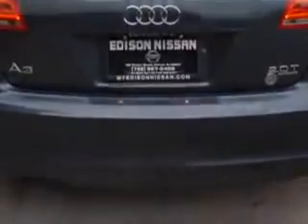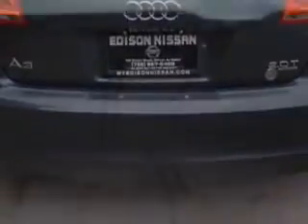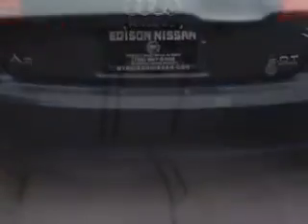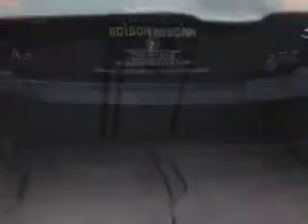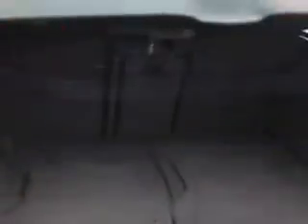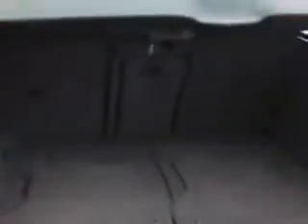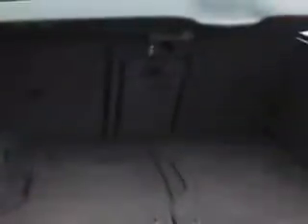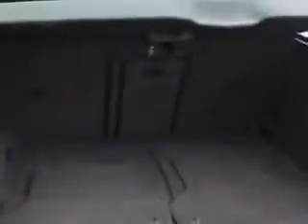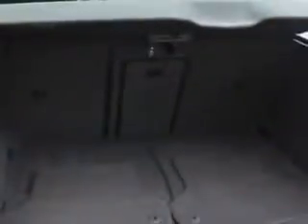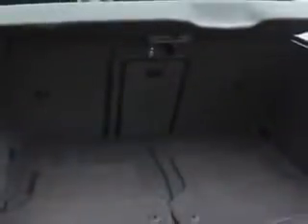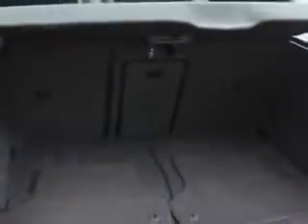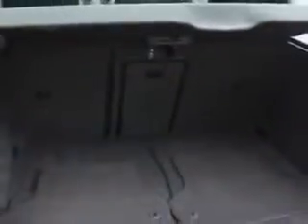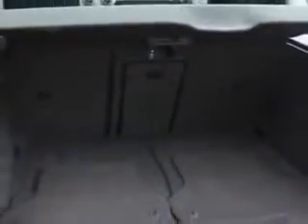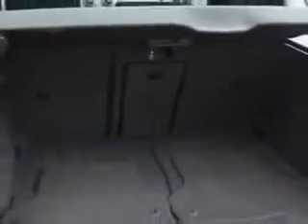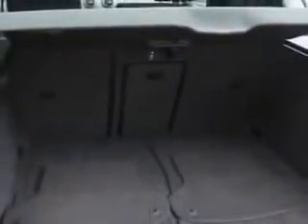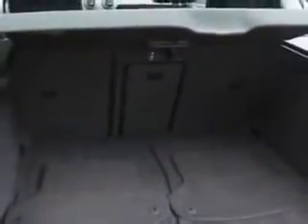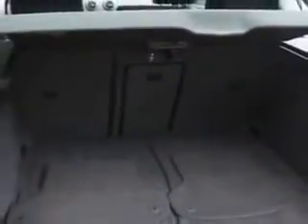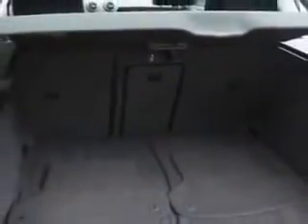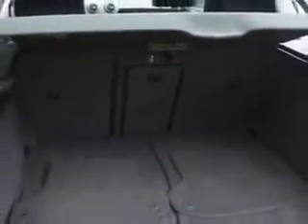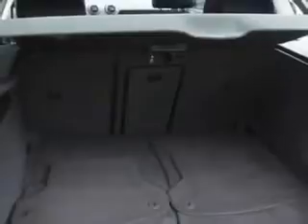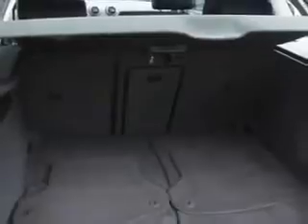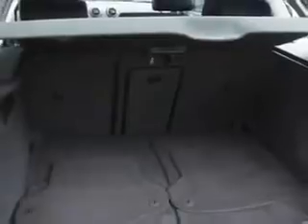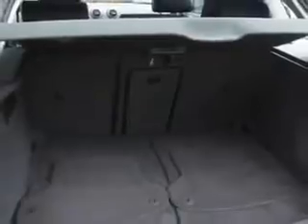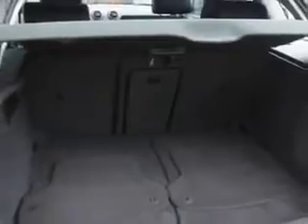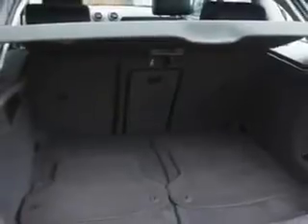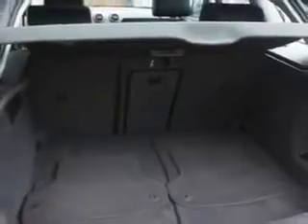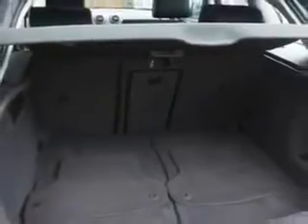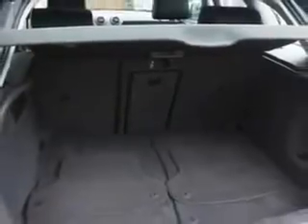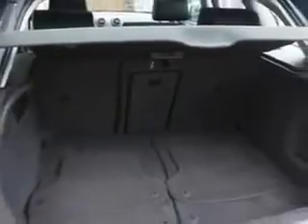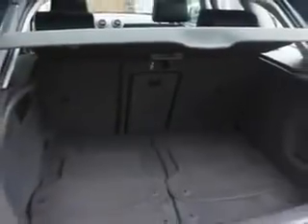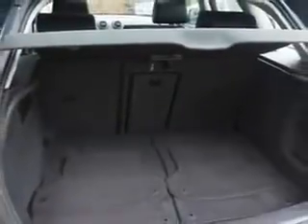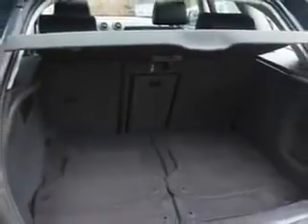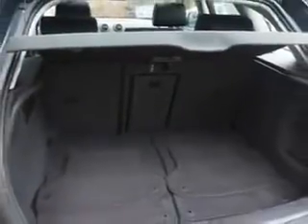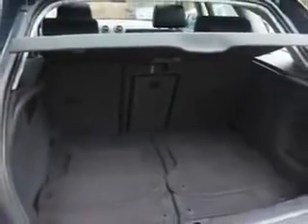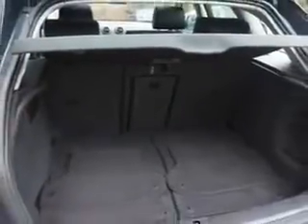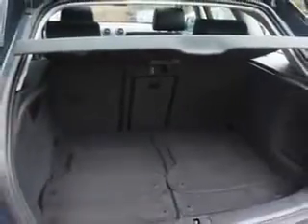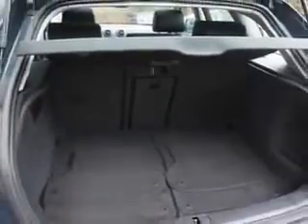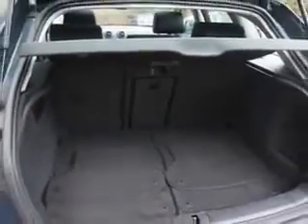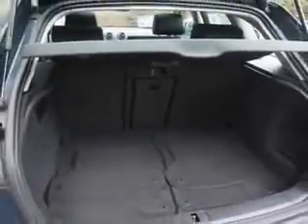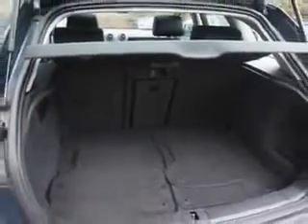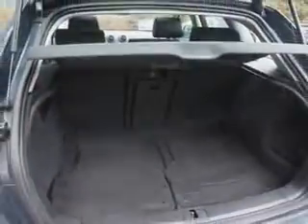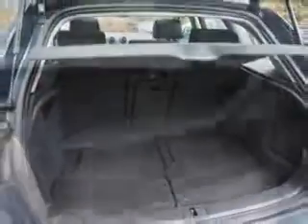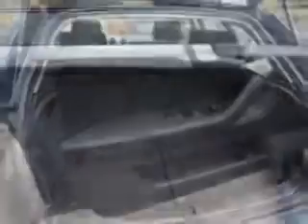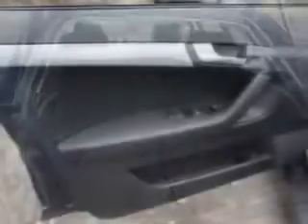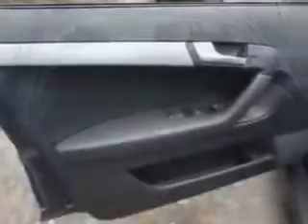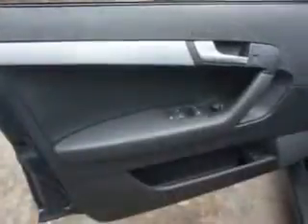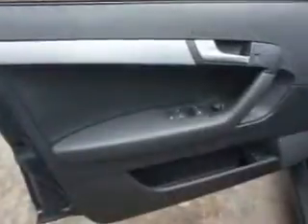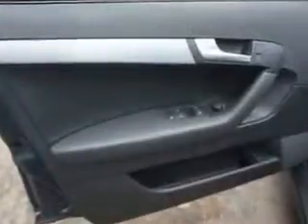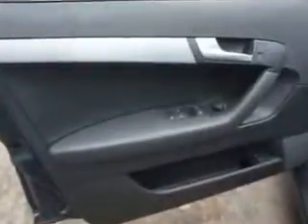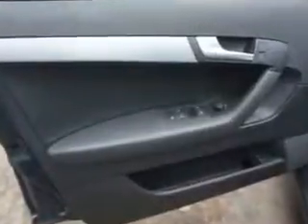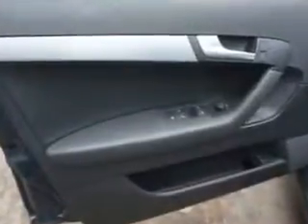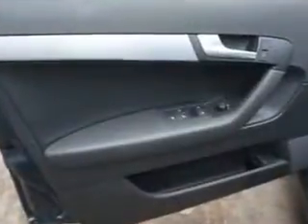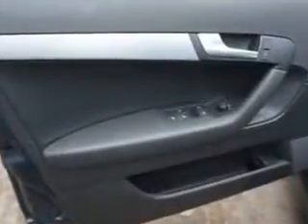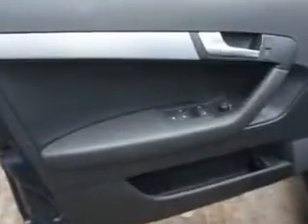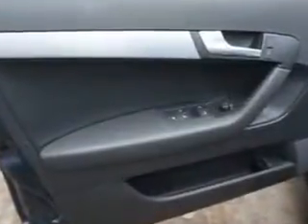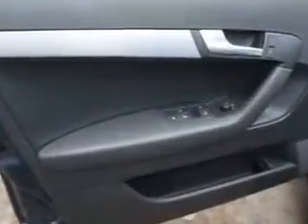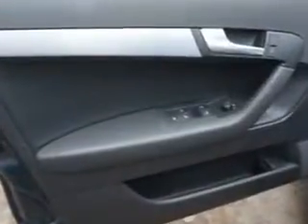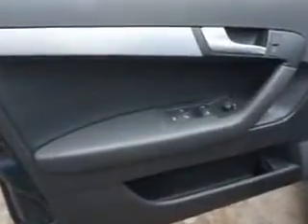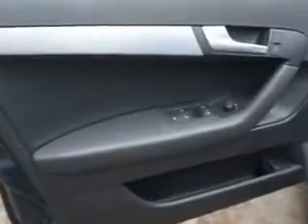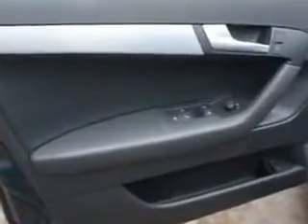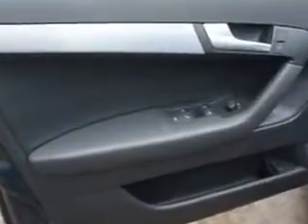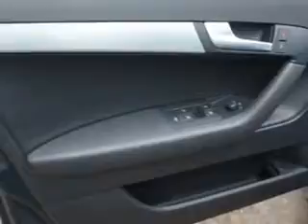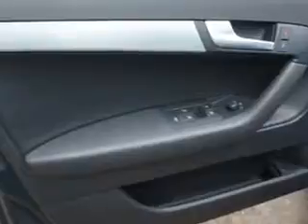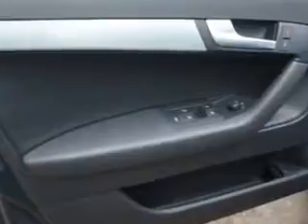And much more. Enjoy the drive and have peace of mind in this 09 Audi A3. See us at Edison Nissan today.